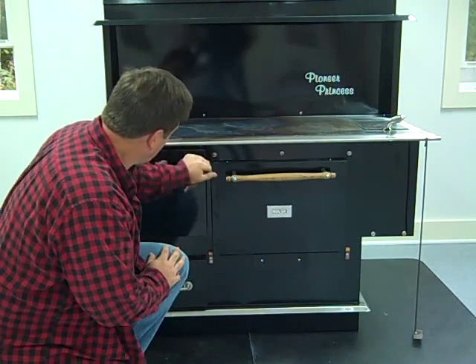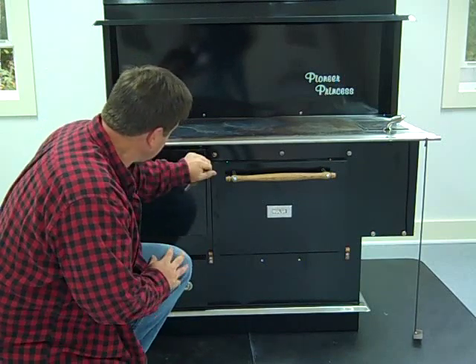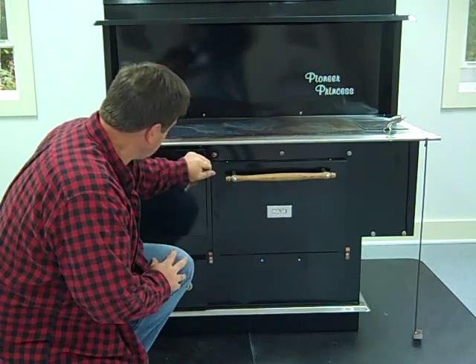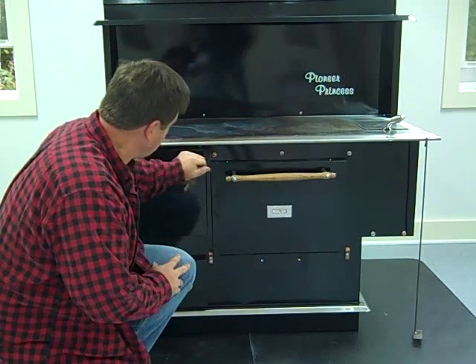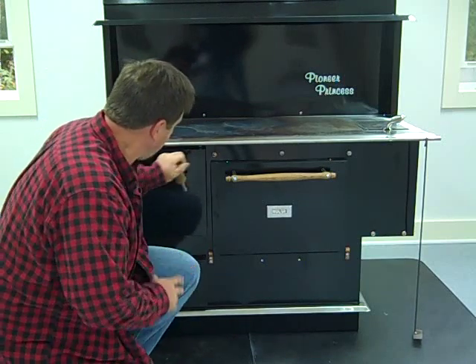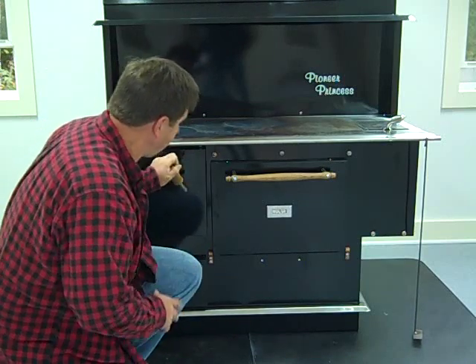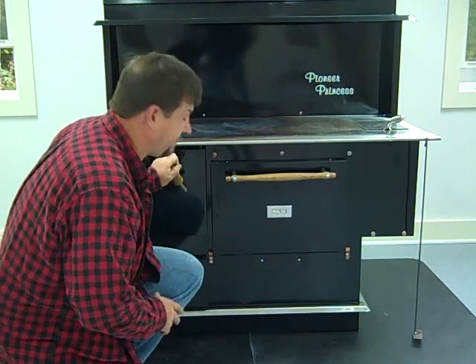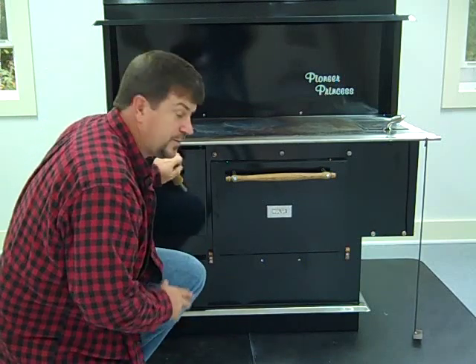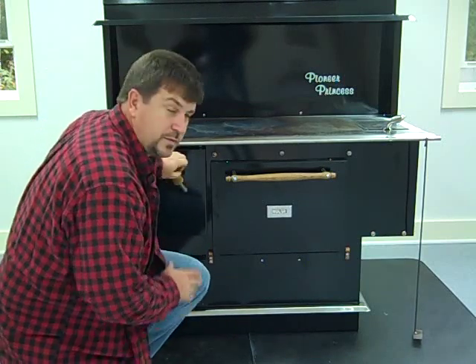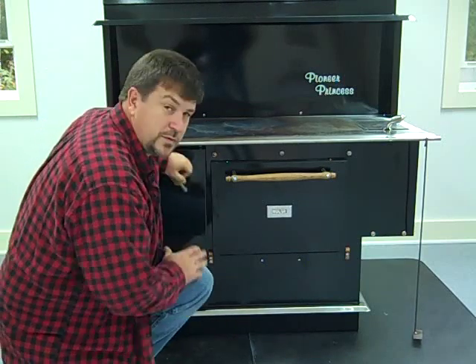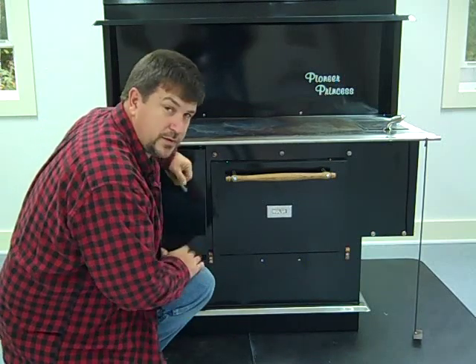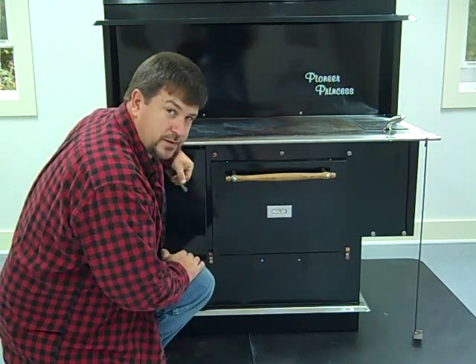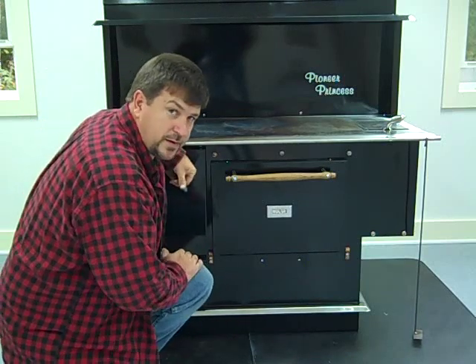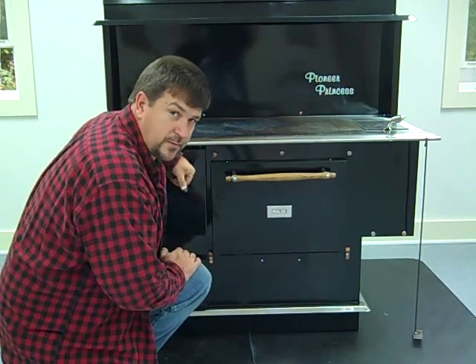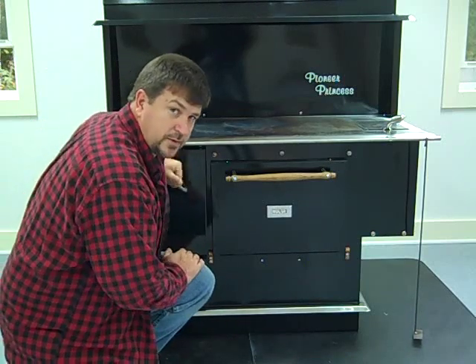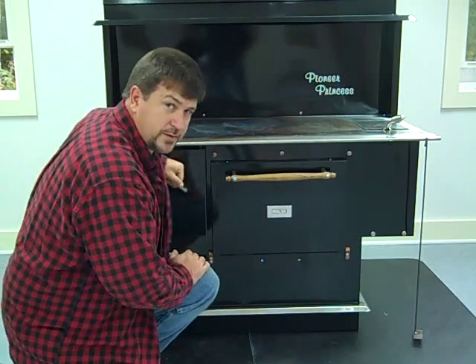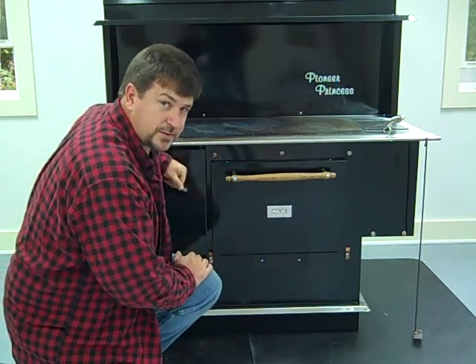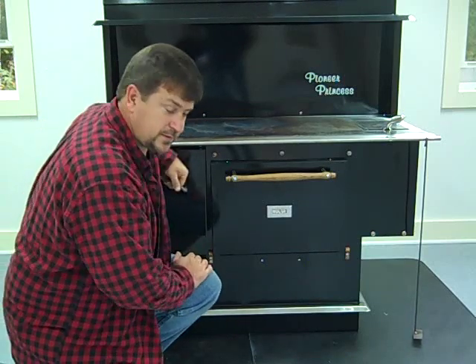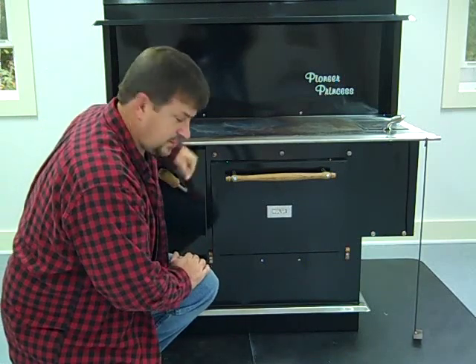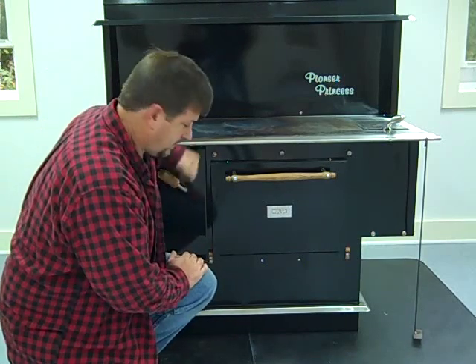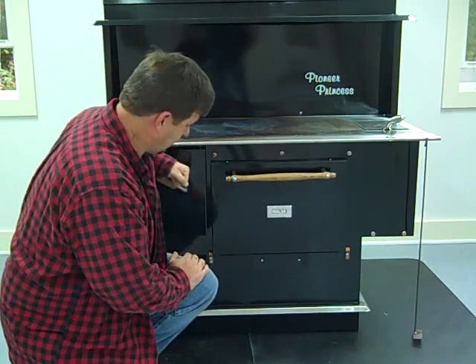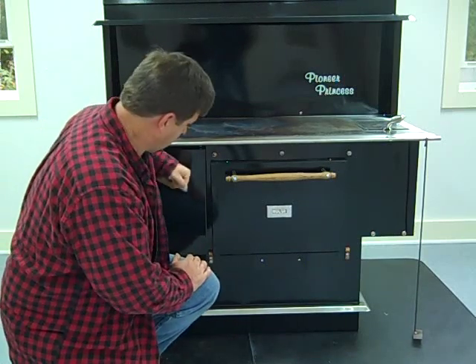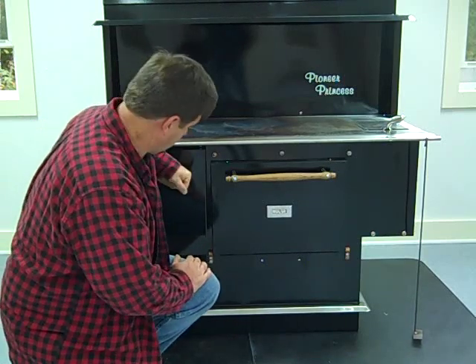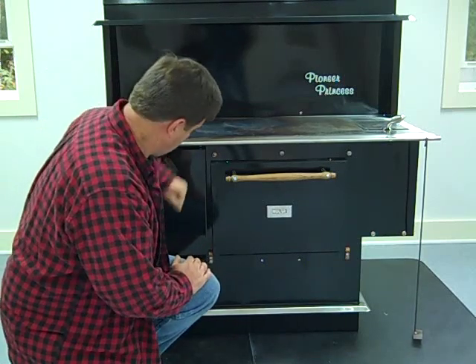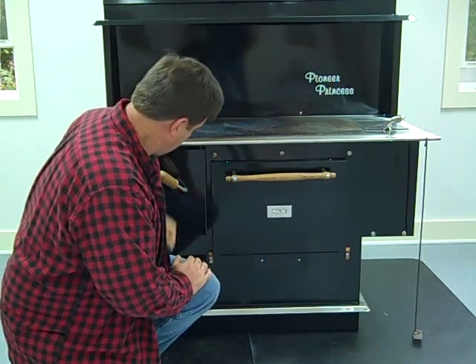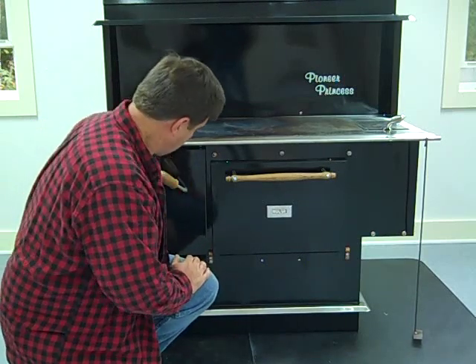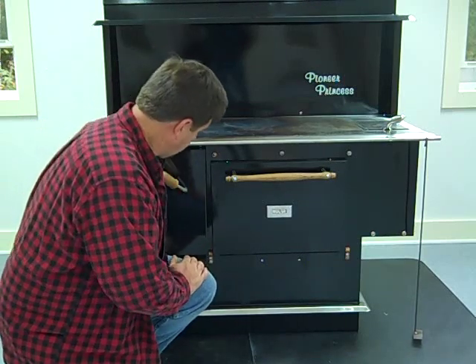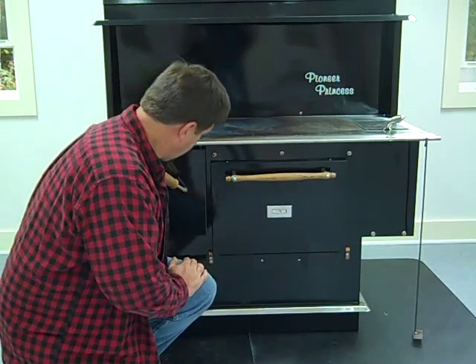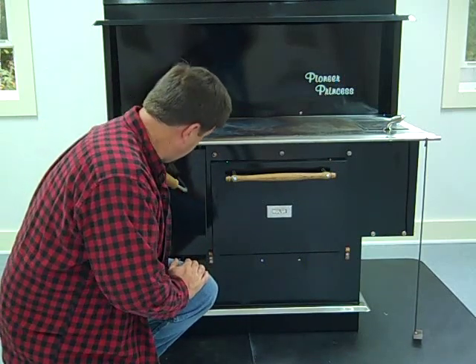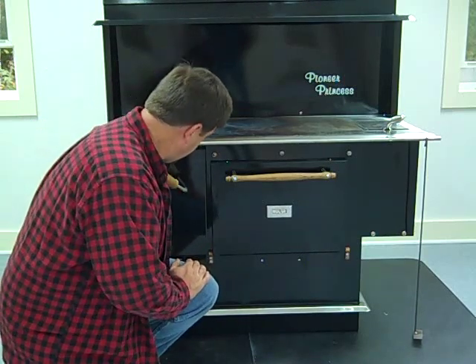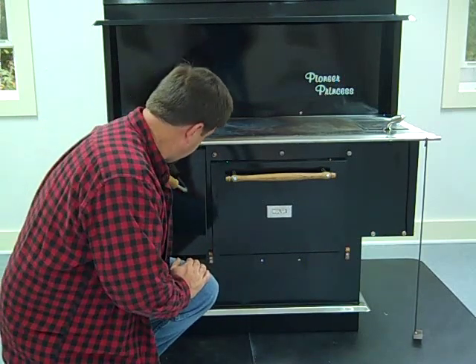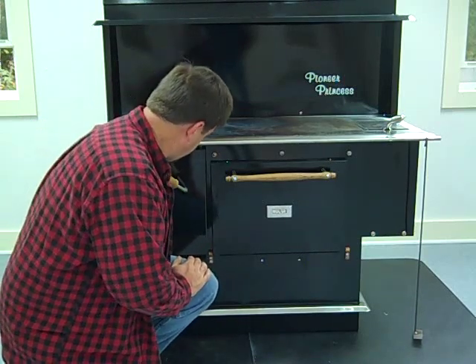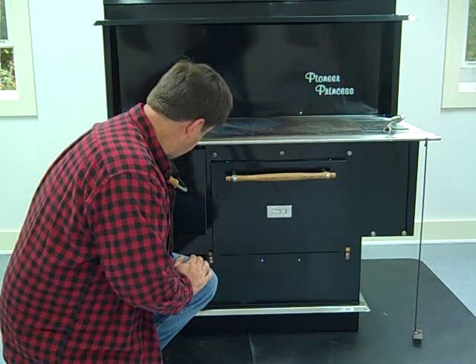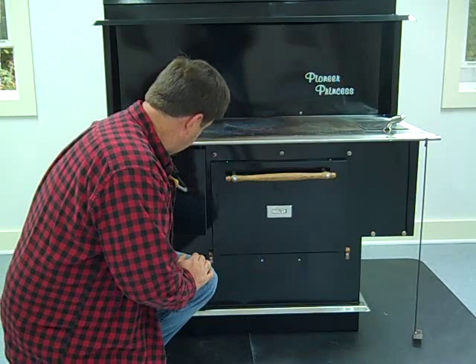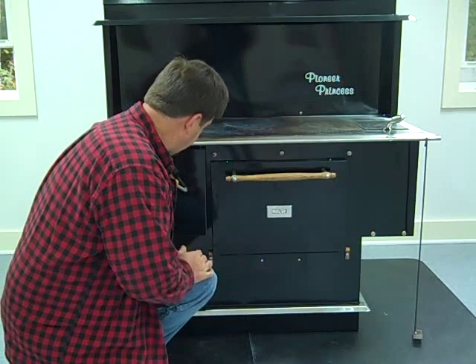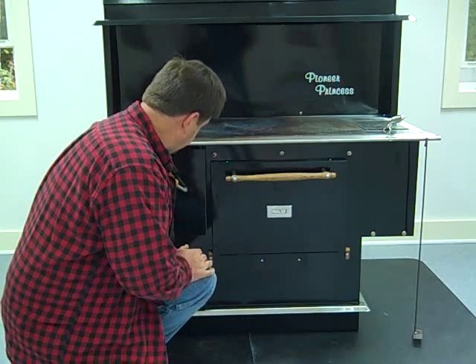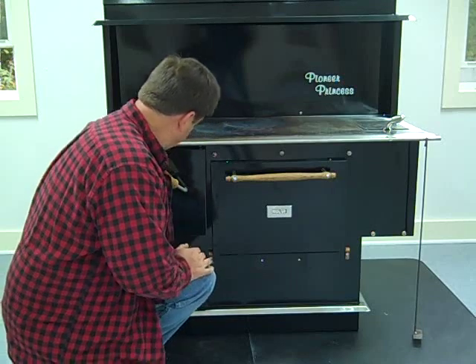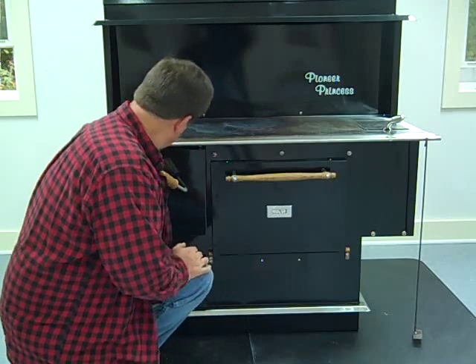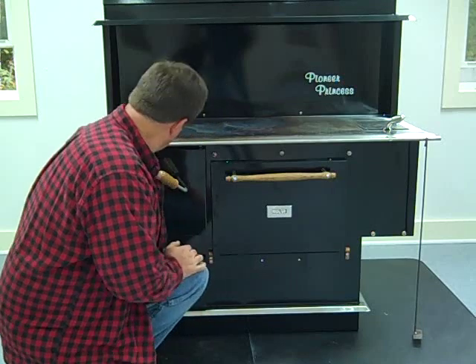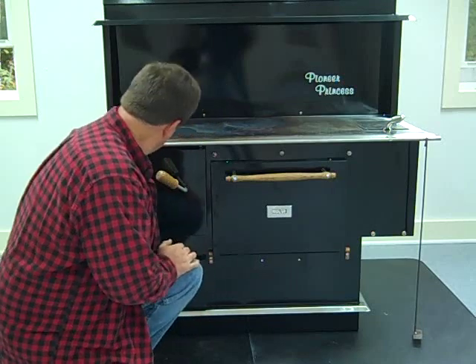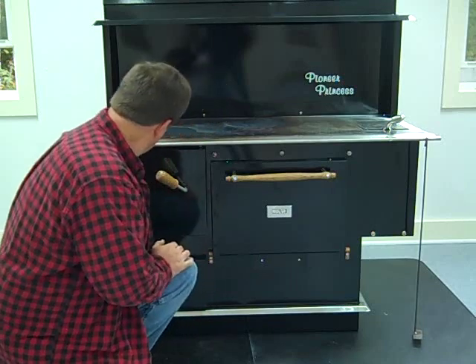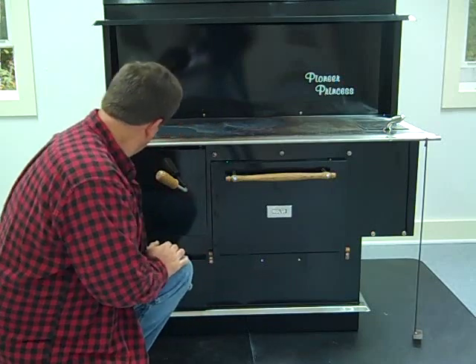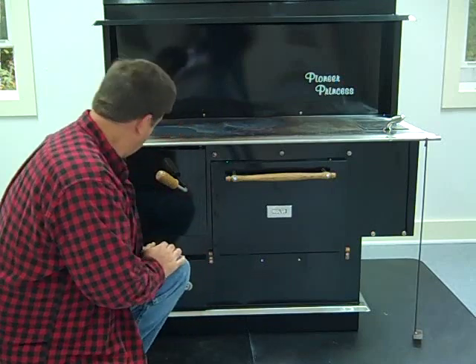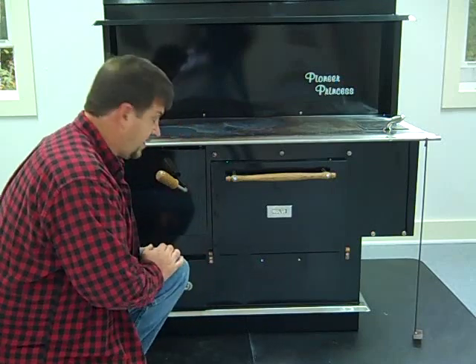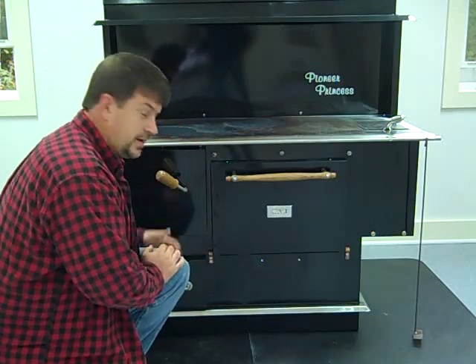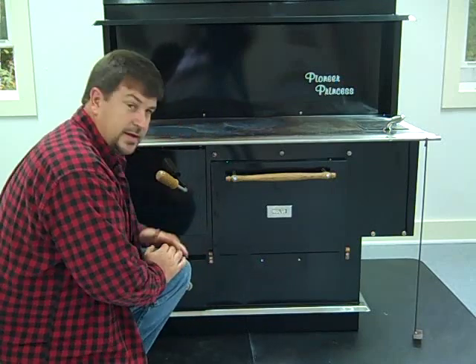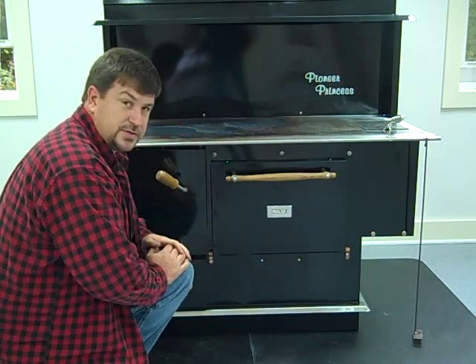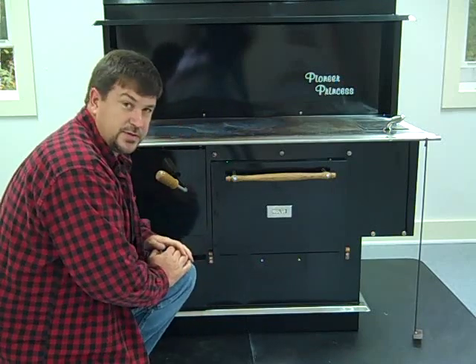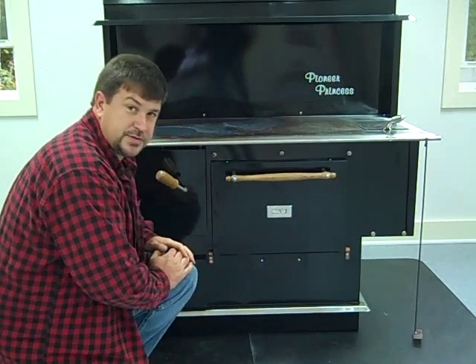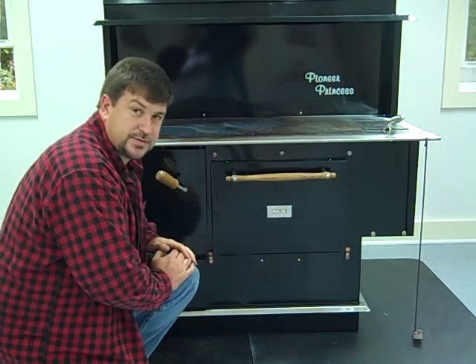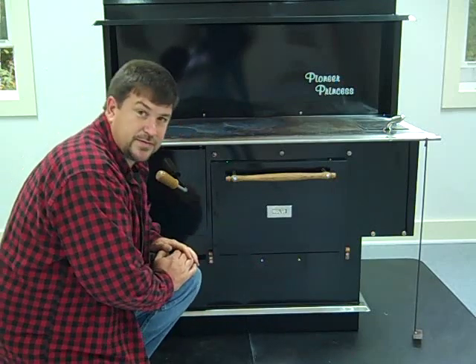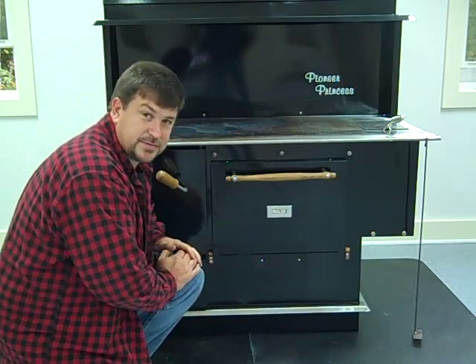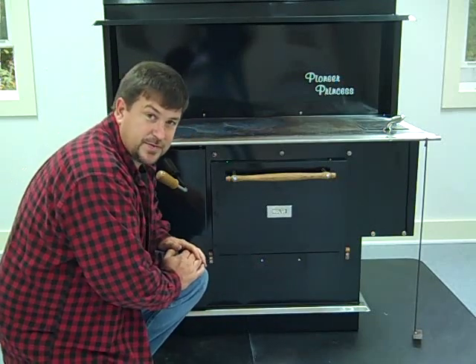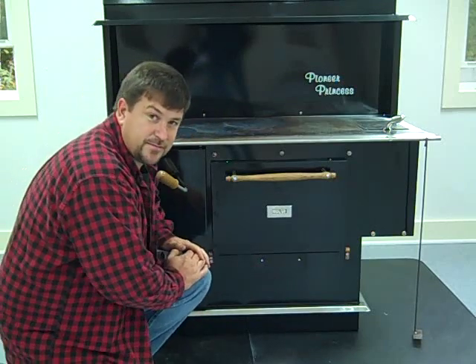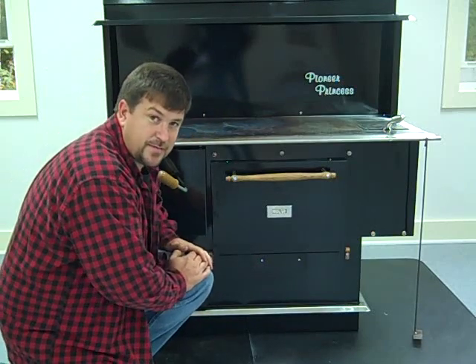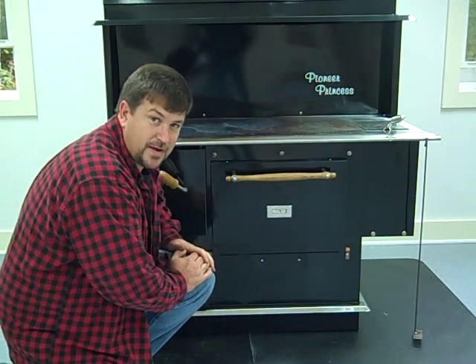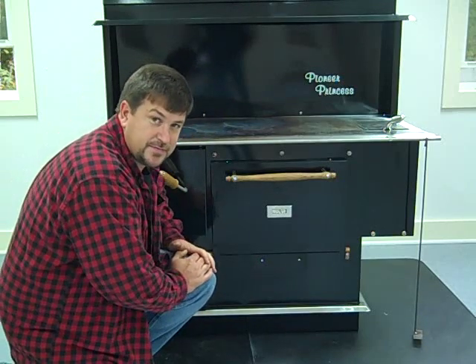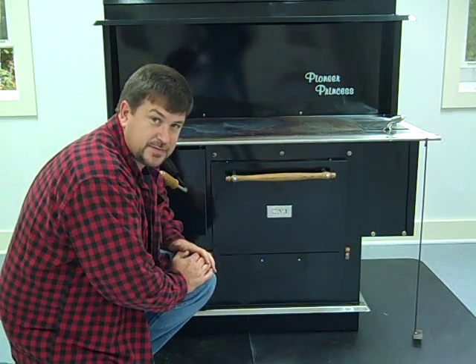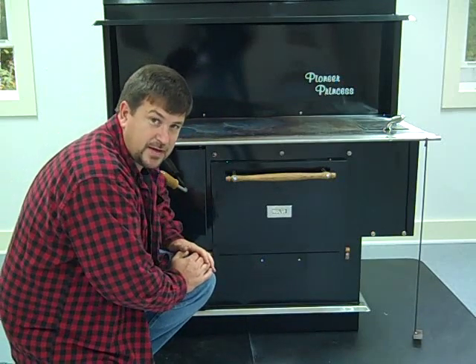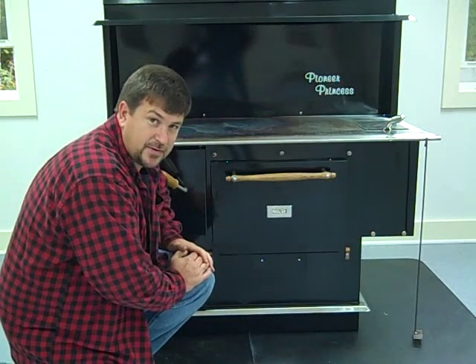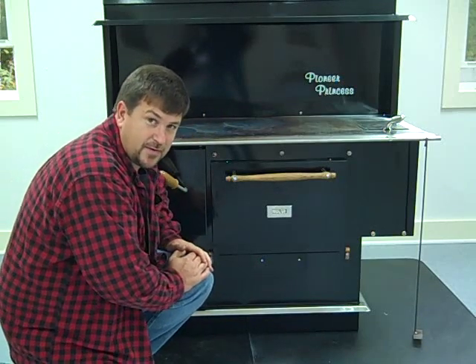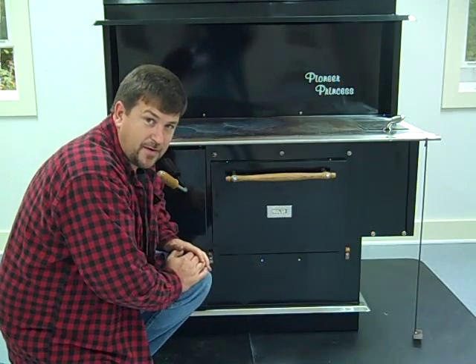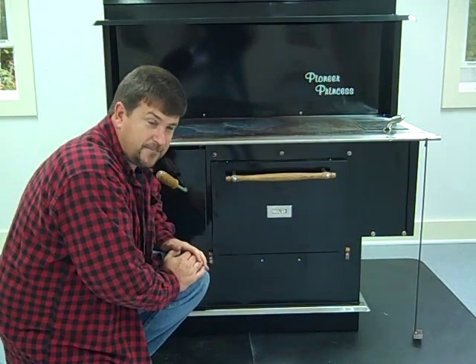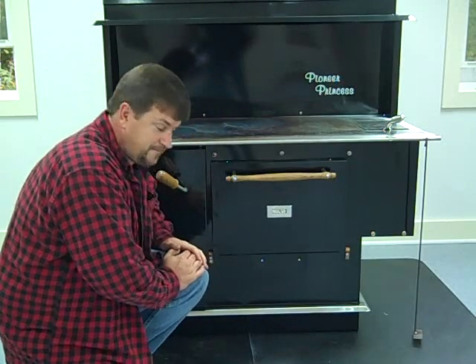Once you have food cooked out of a wood cook stove, you'll never forget it. Alright, Engineer 775 signing off.